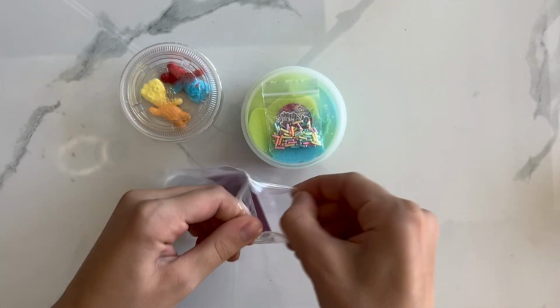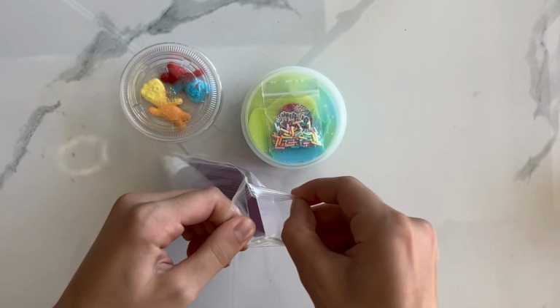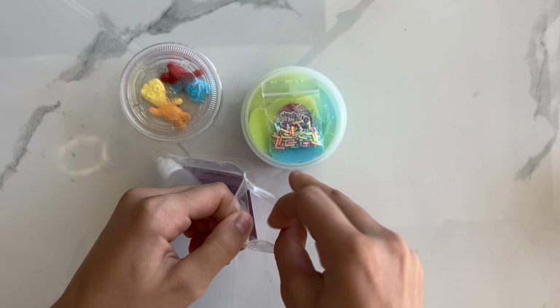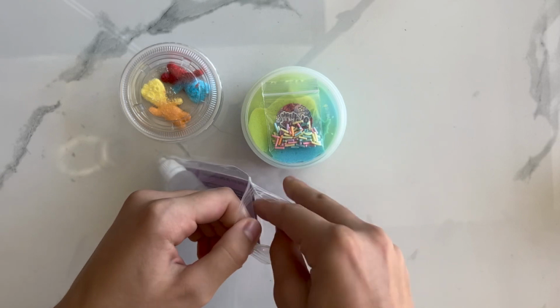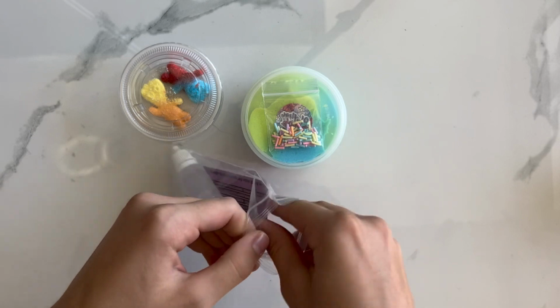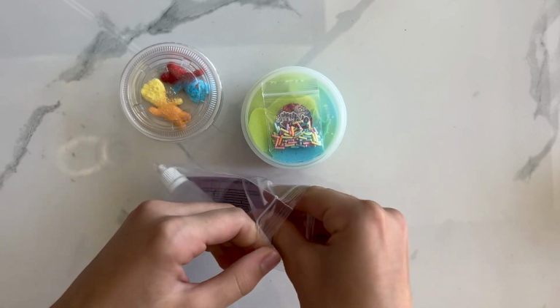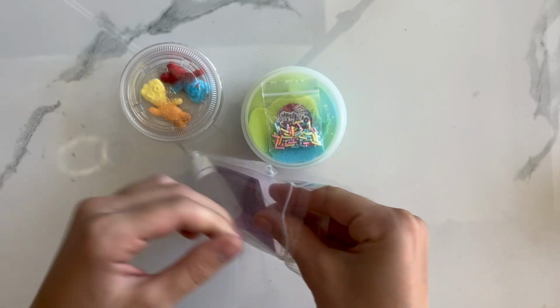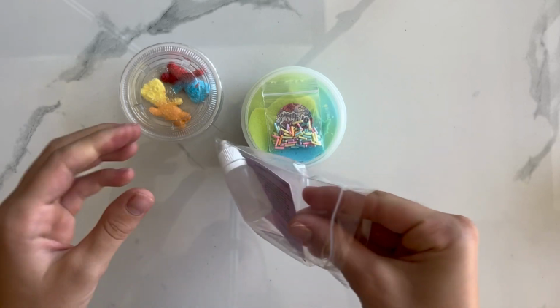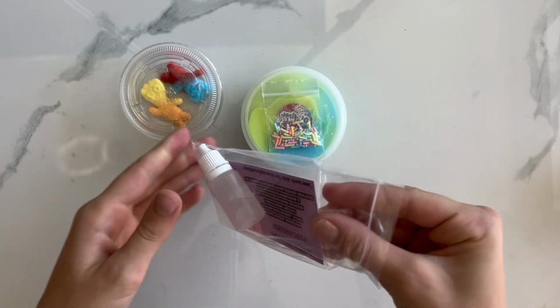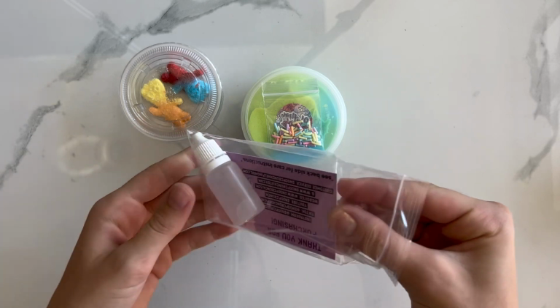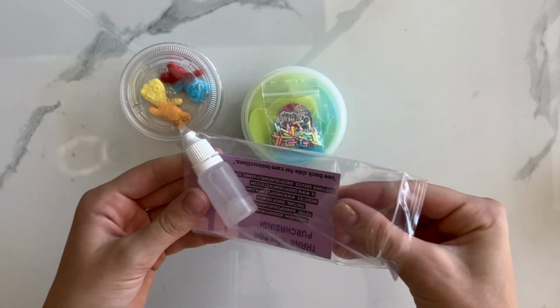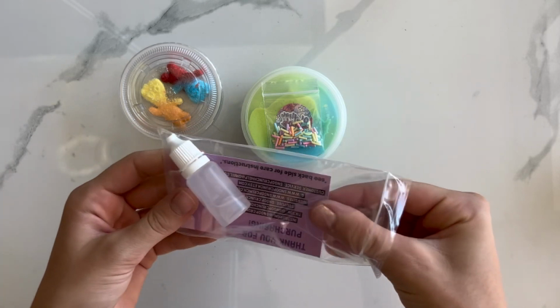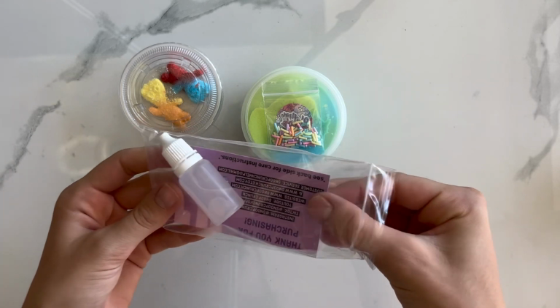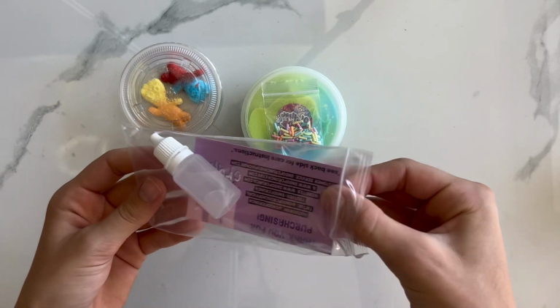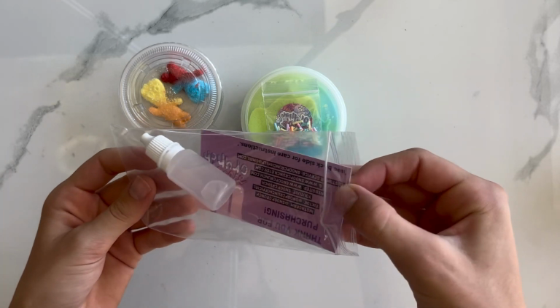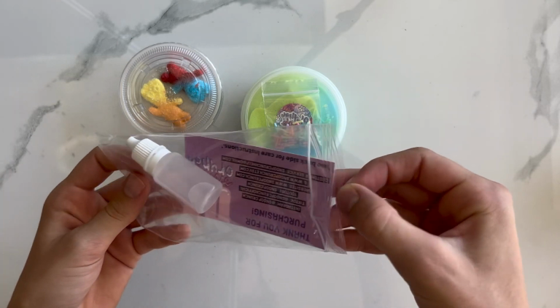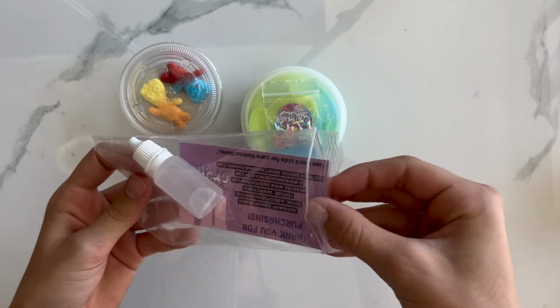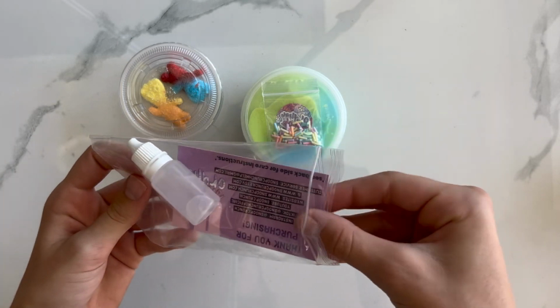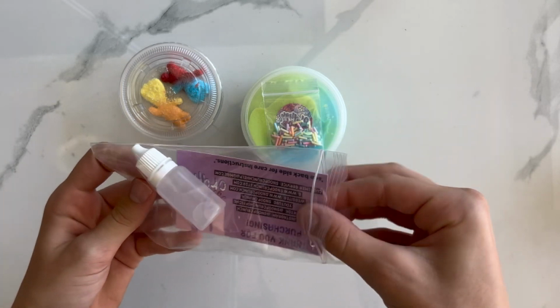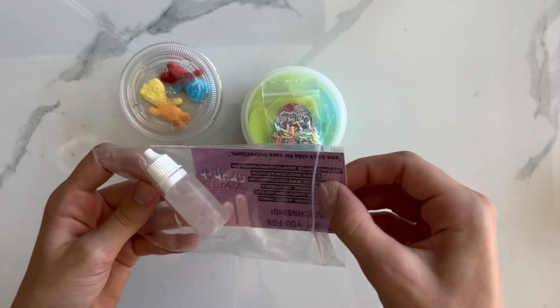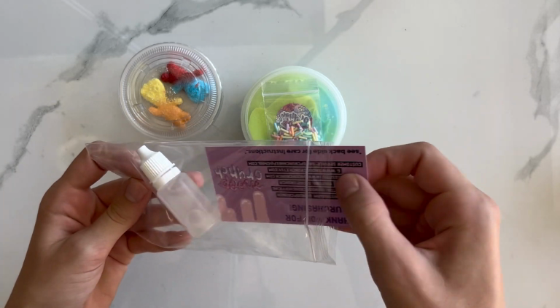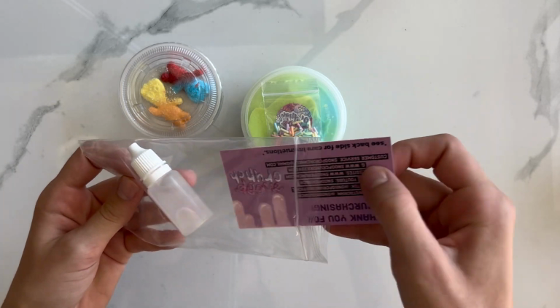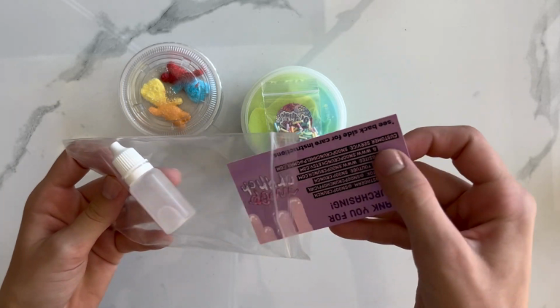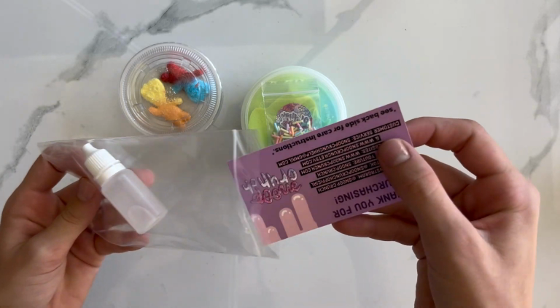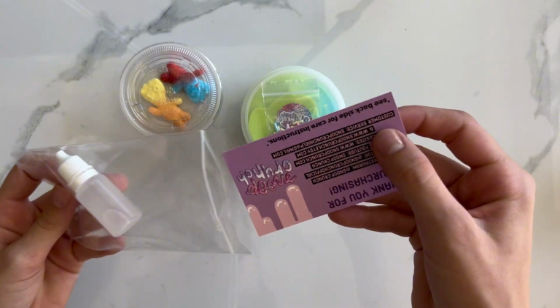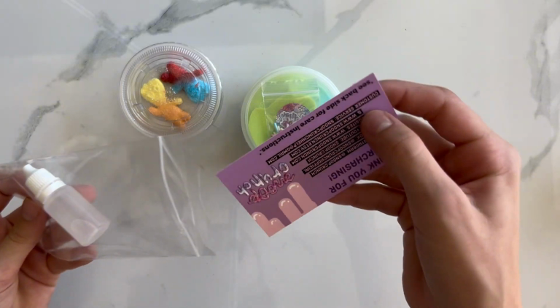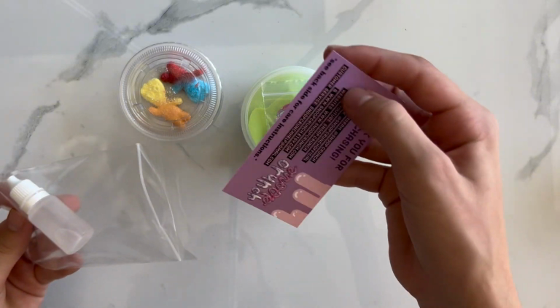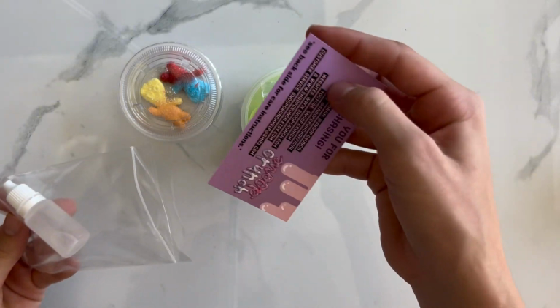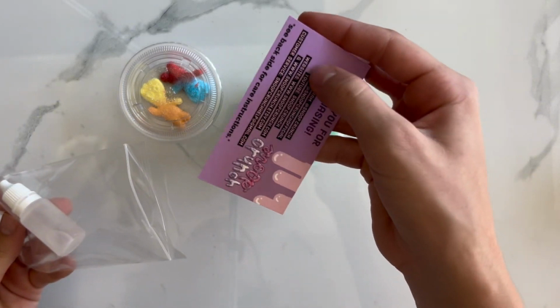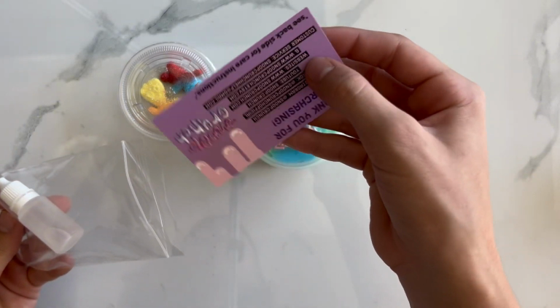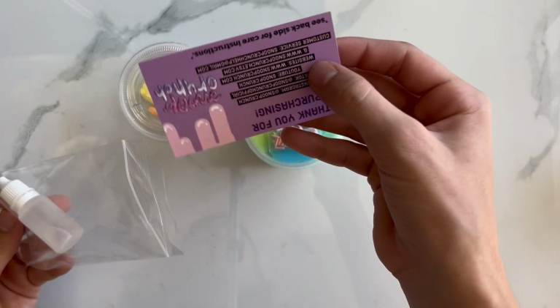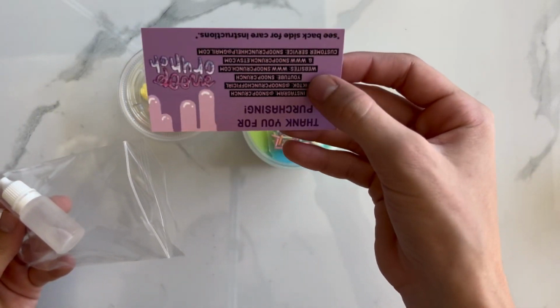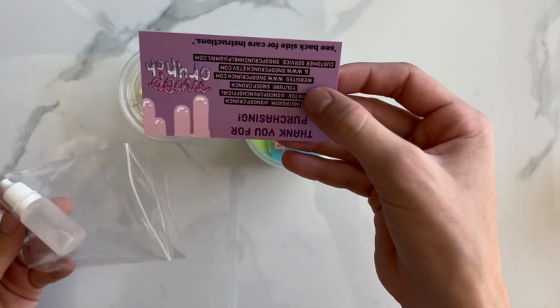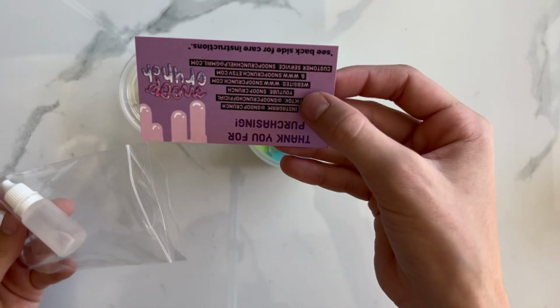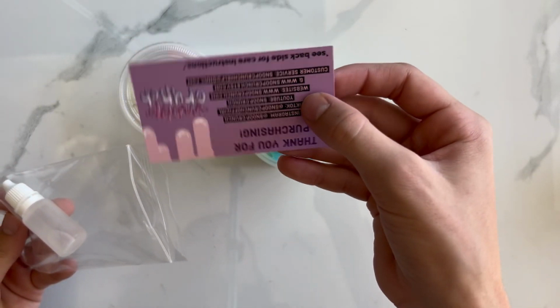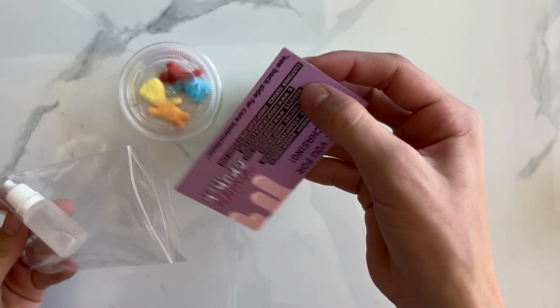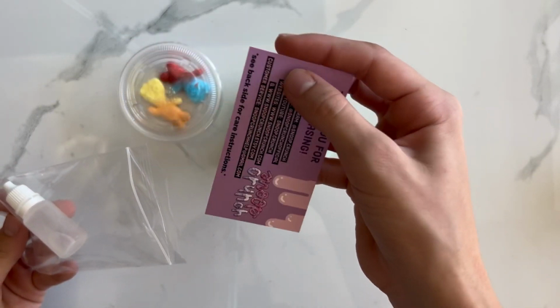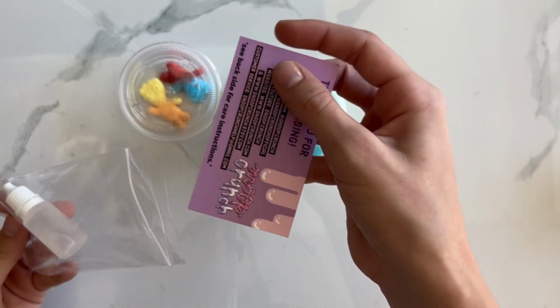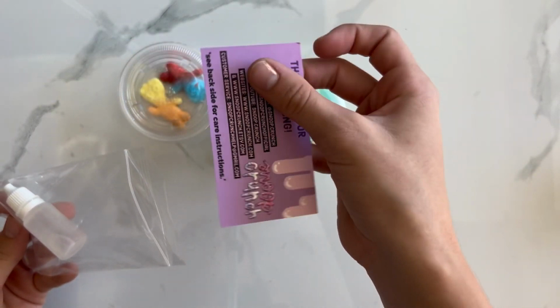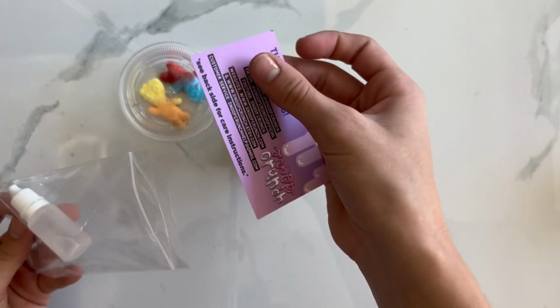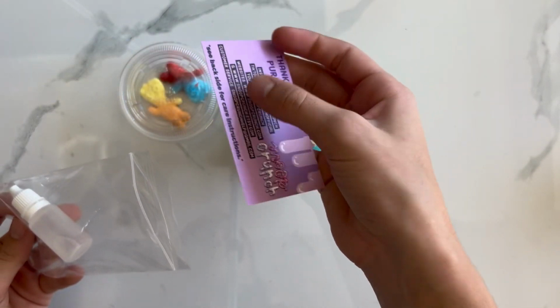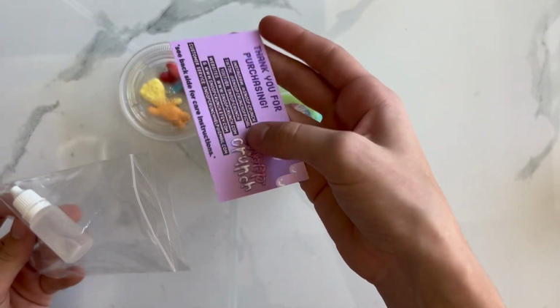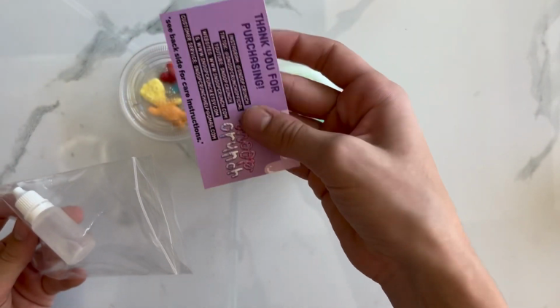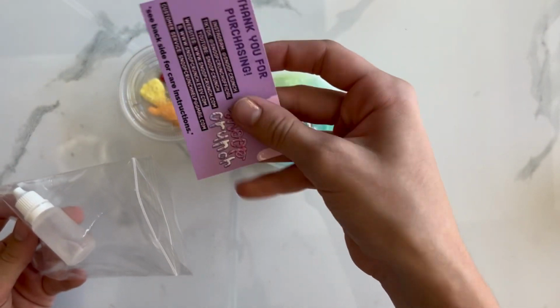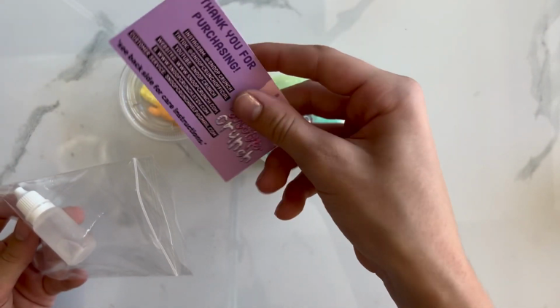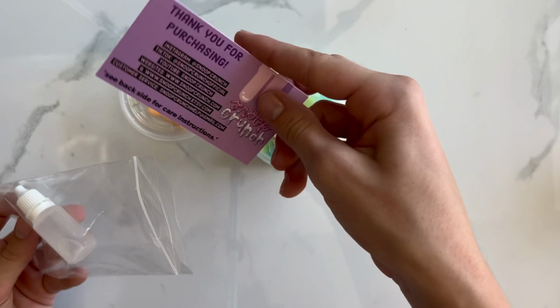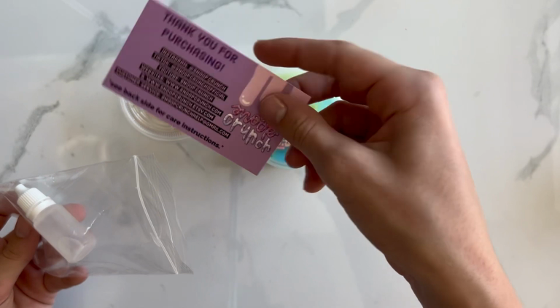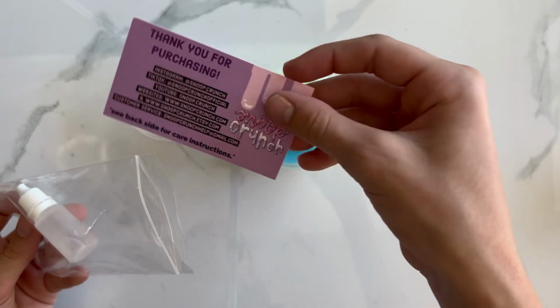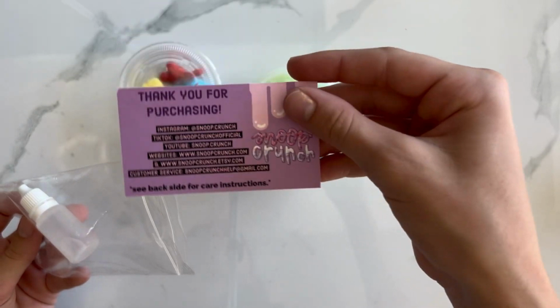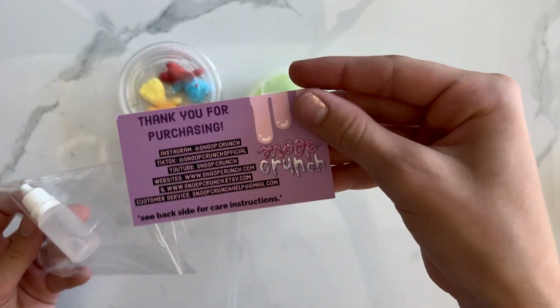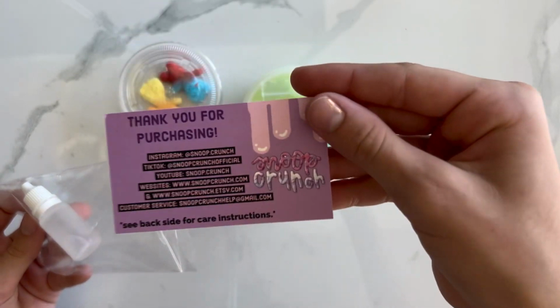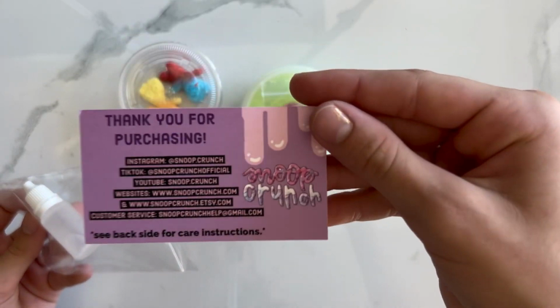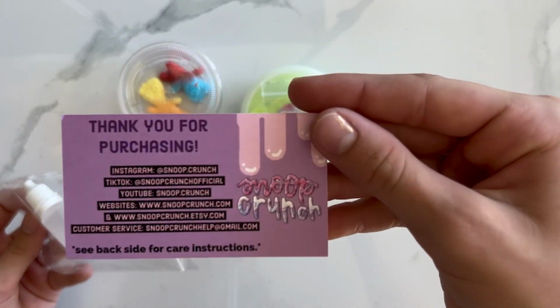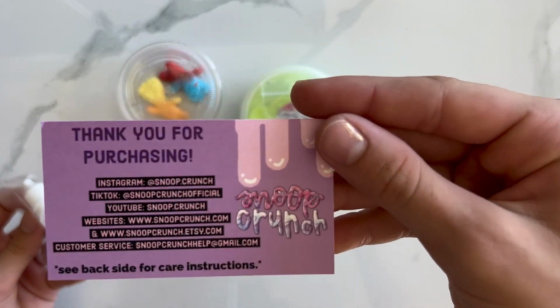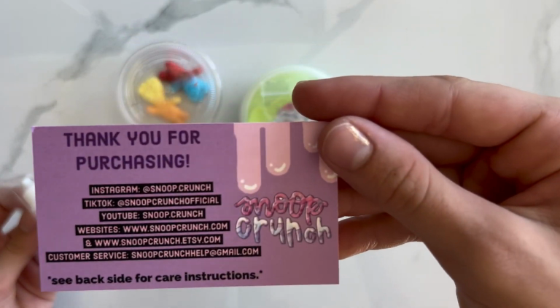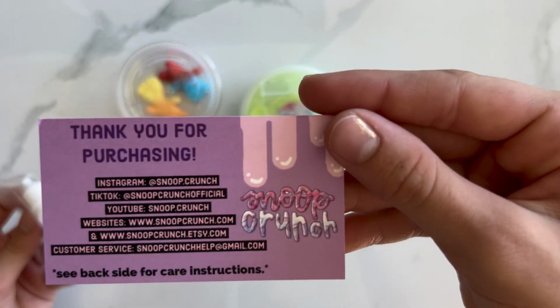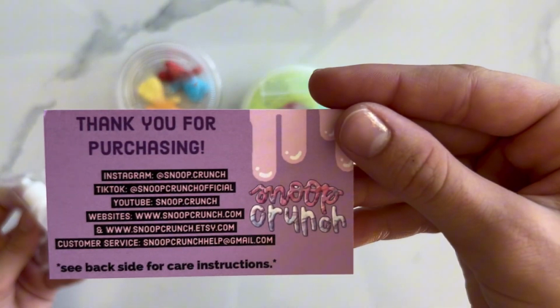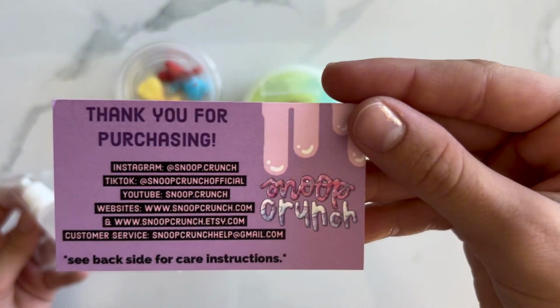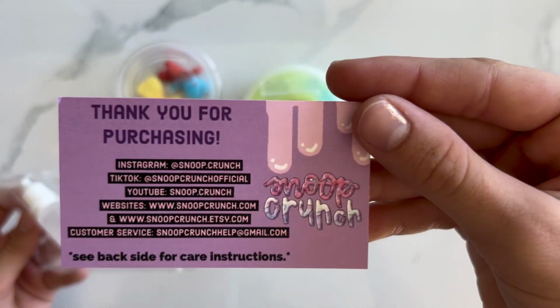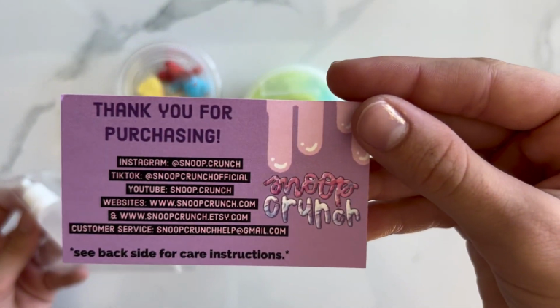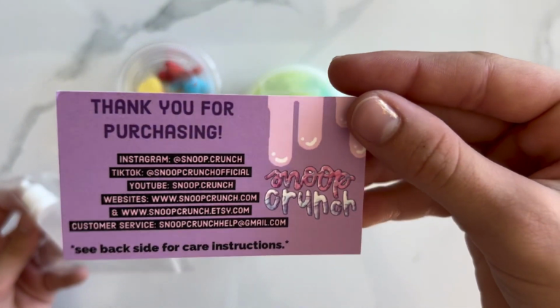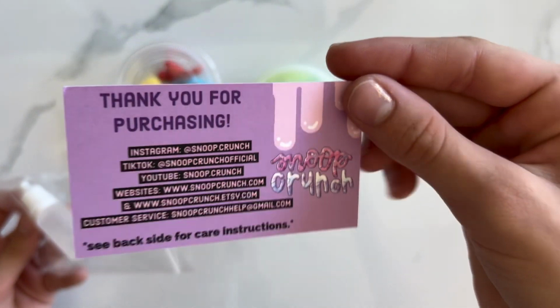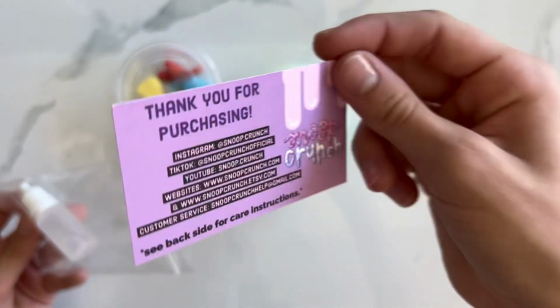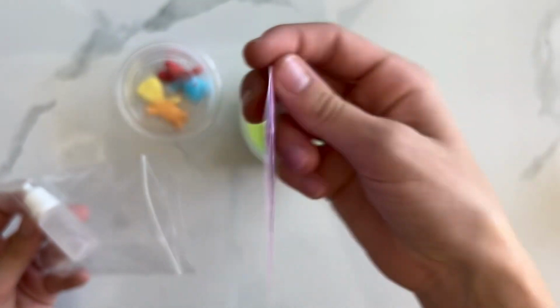Inside you get a slime care card, which is super cute and colorful, and you also get a small bottle of activator.